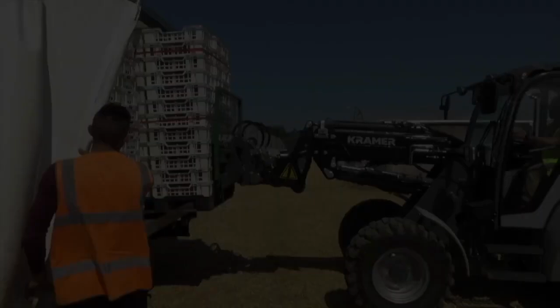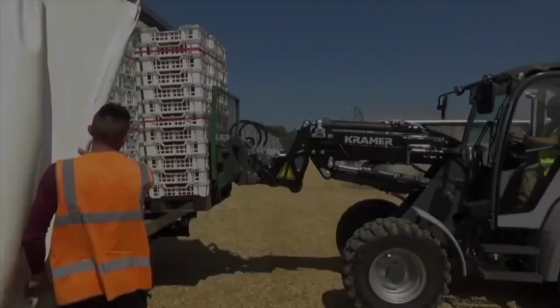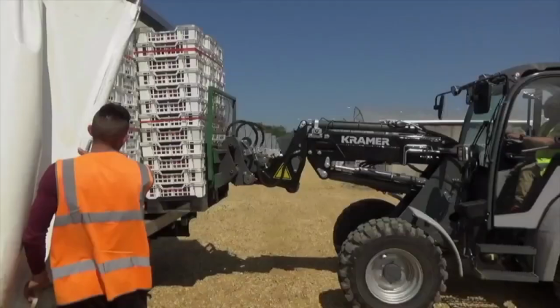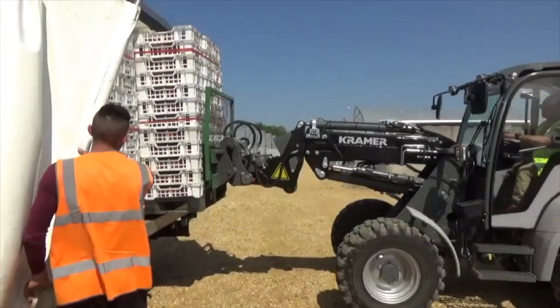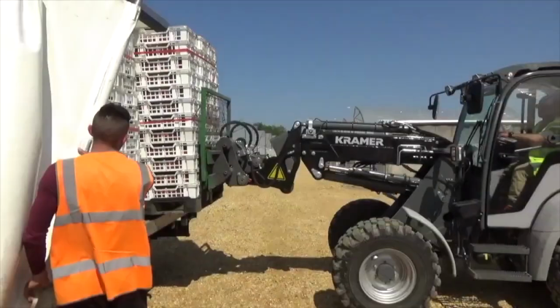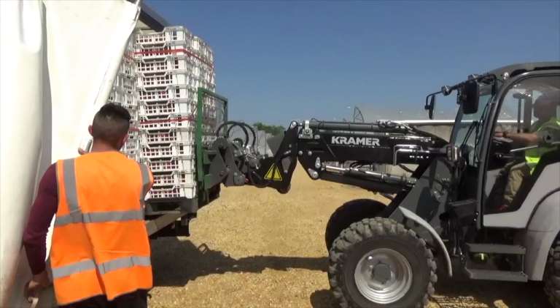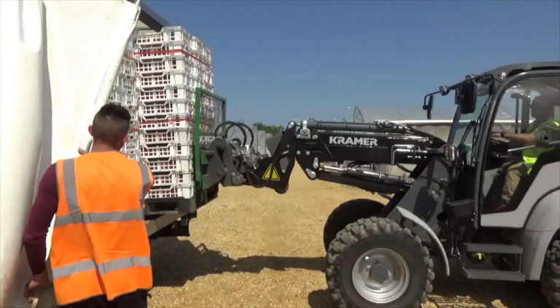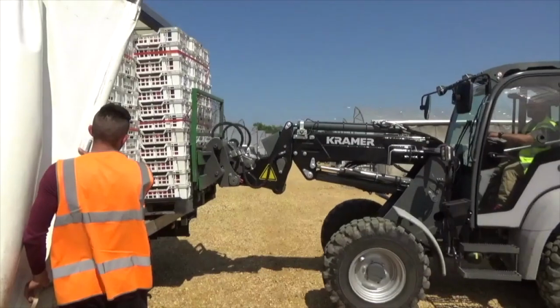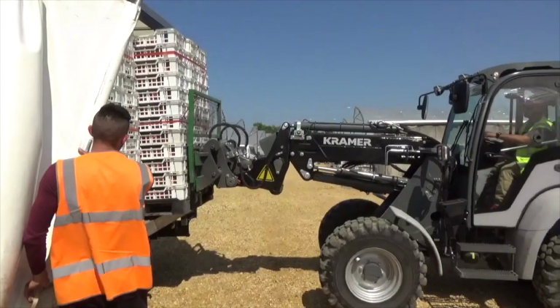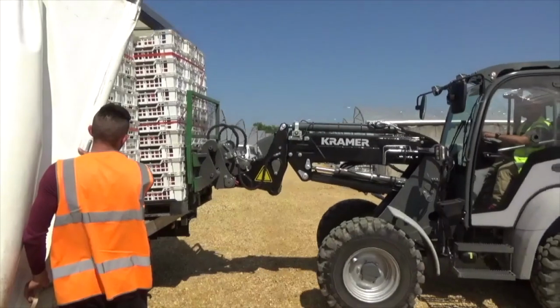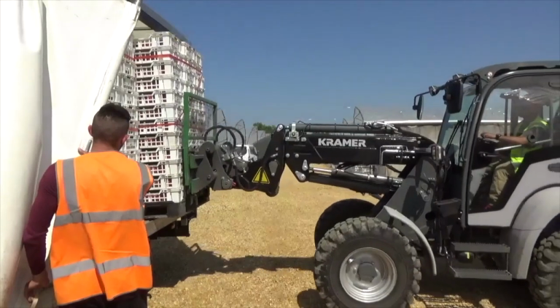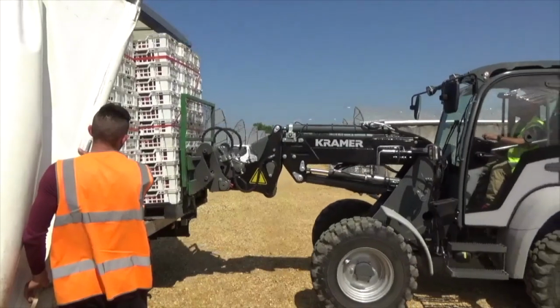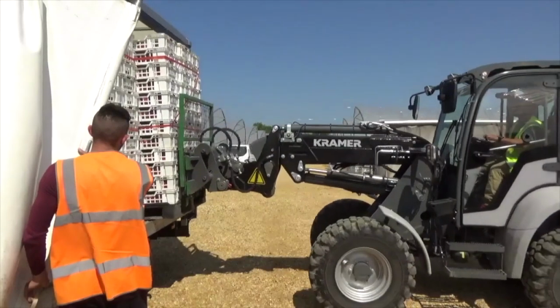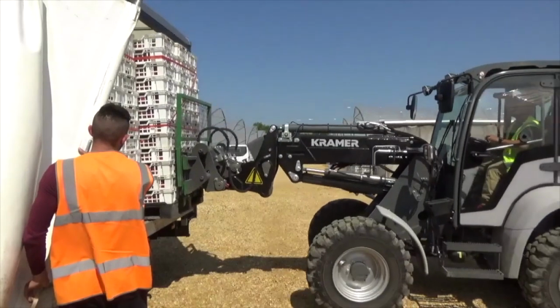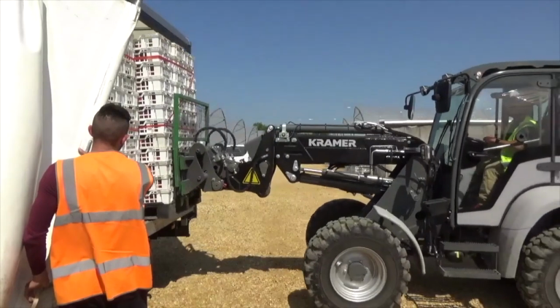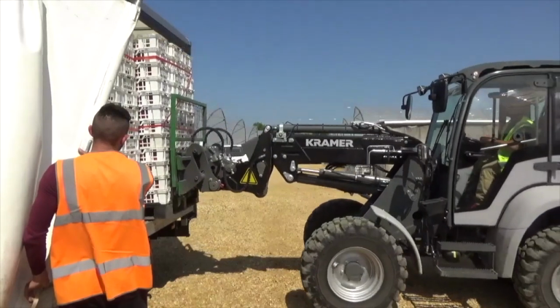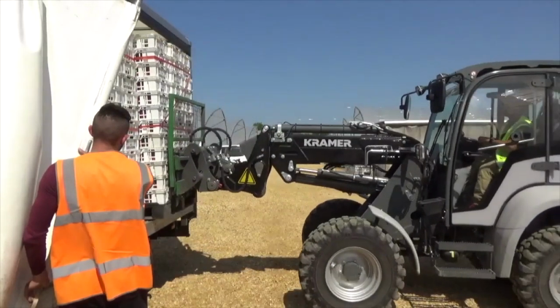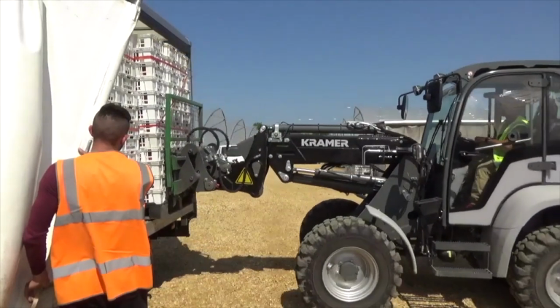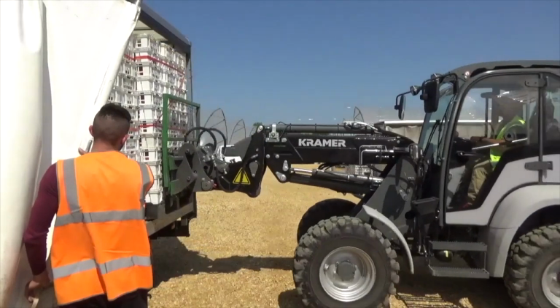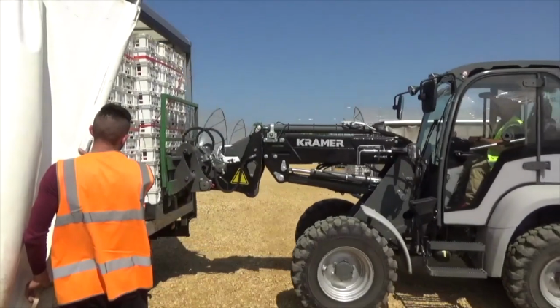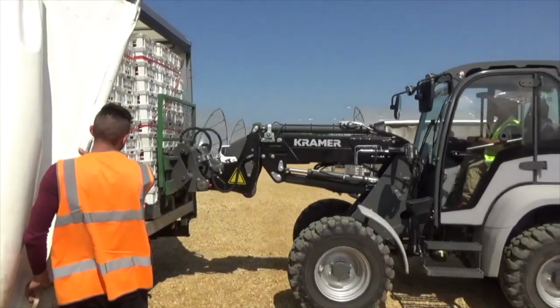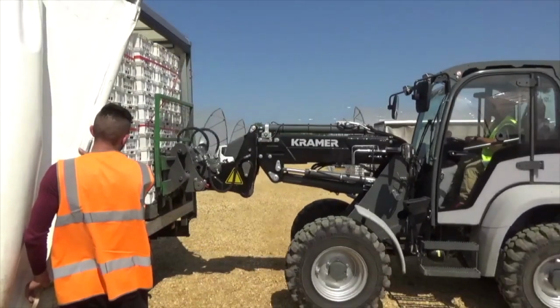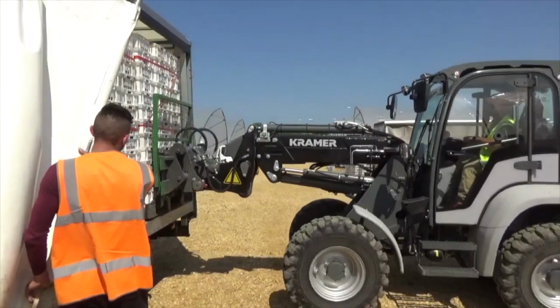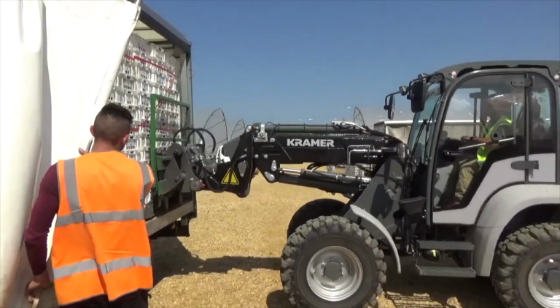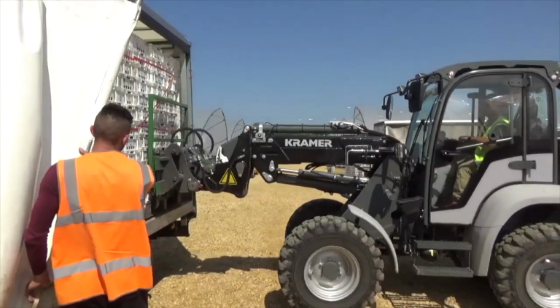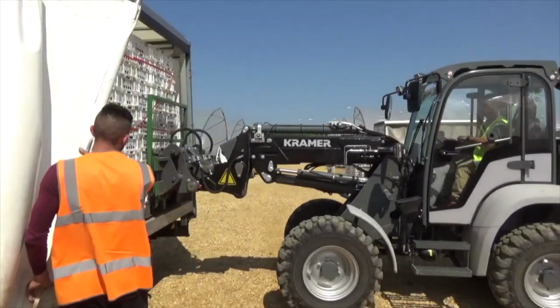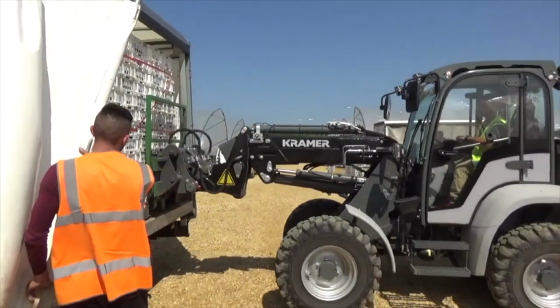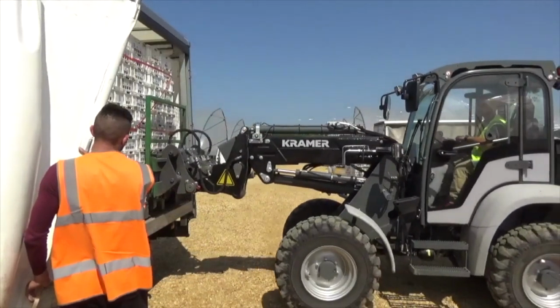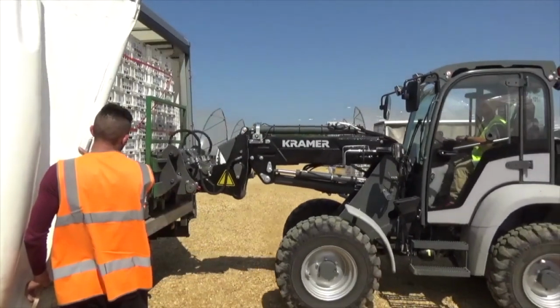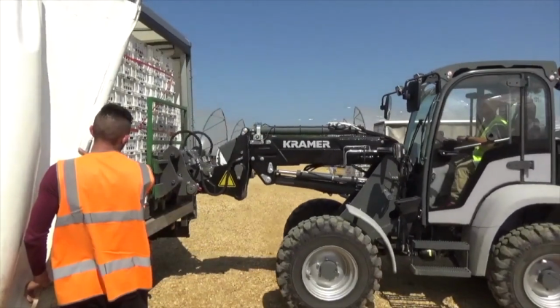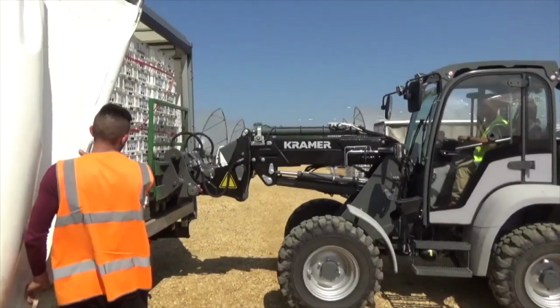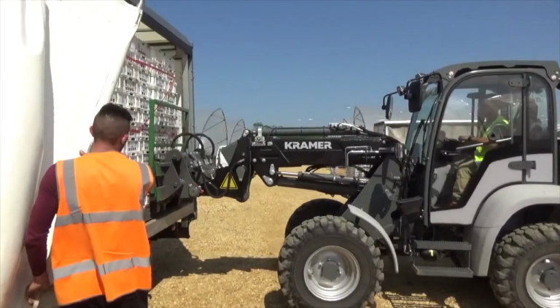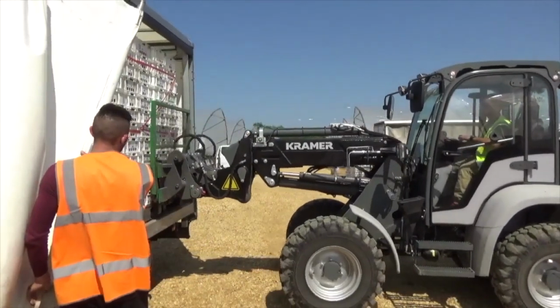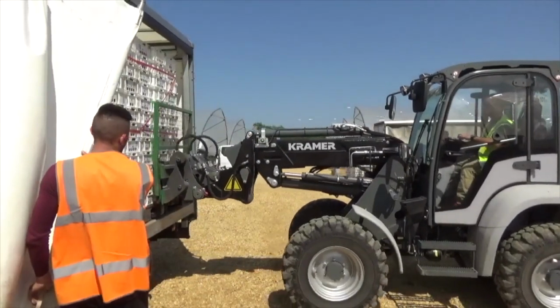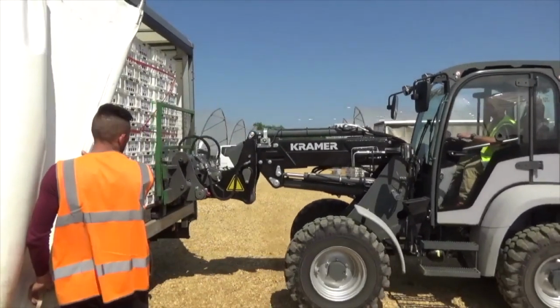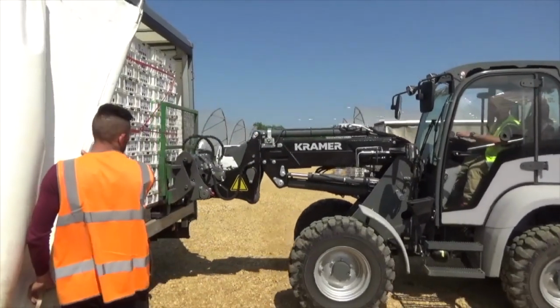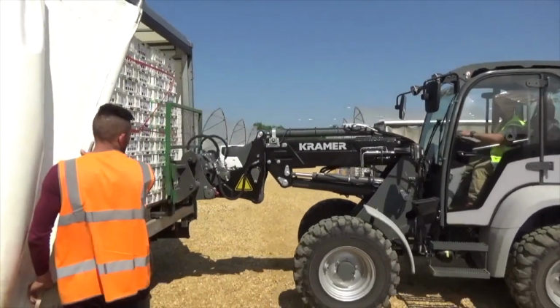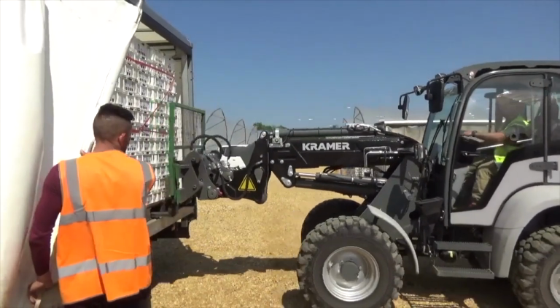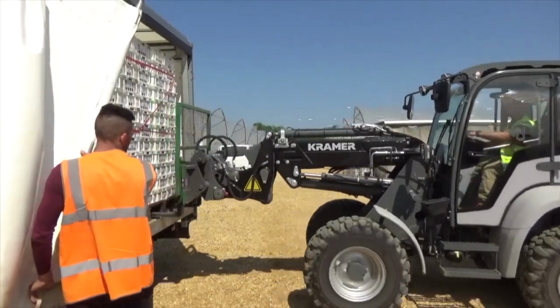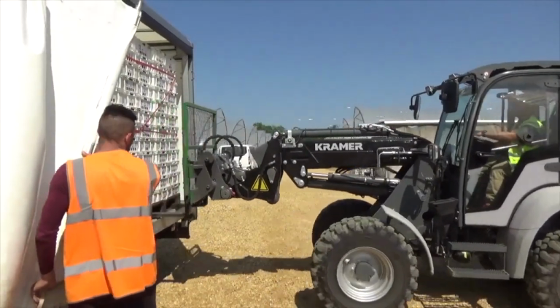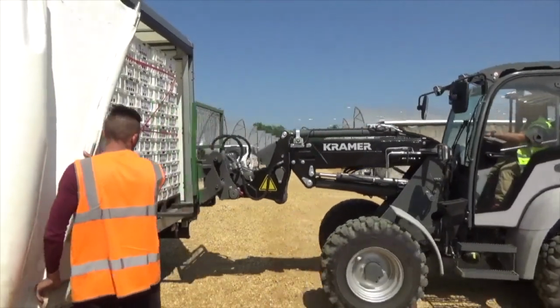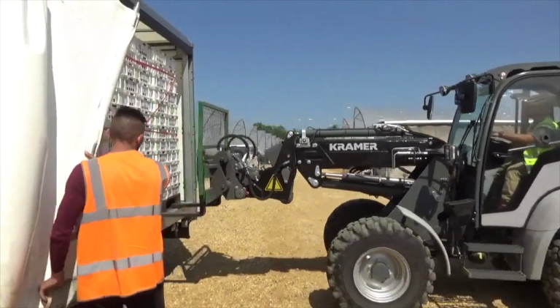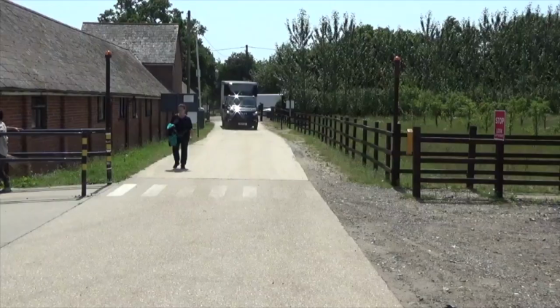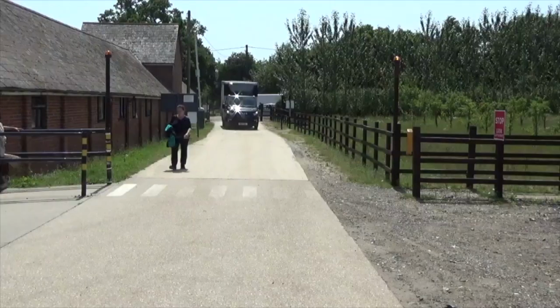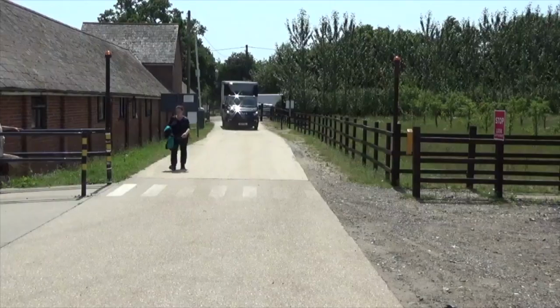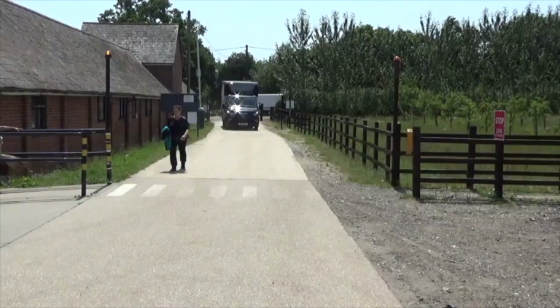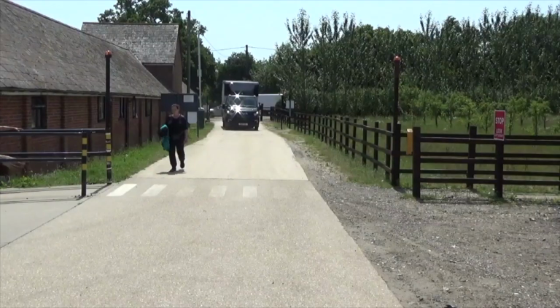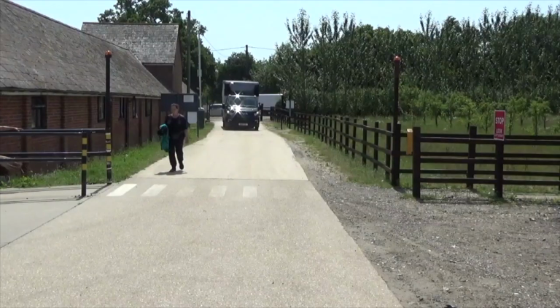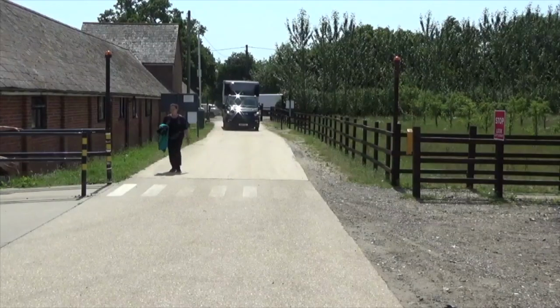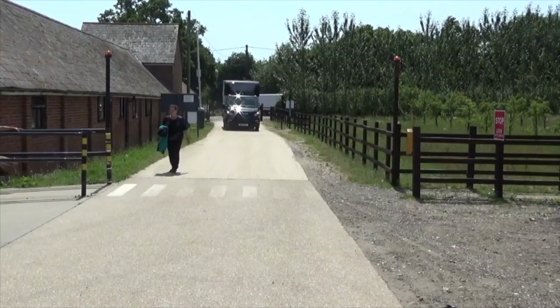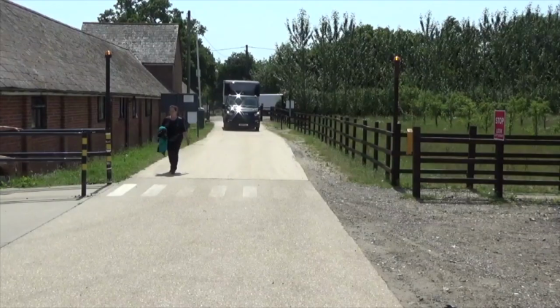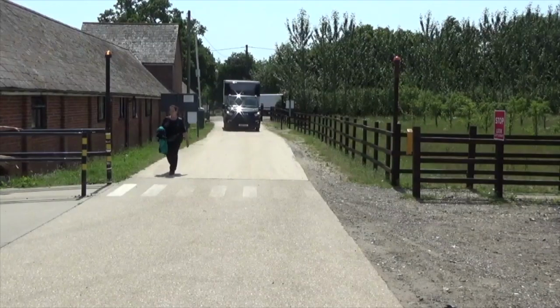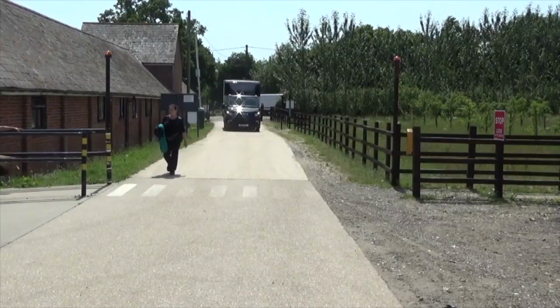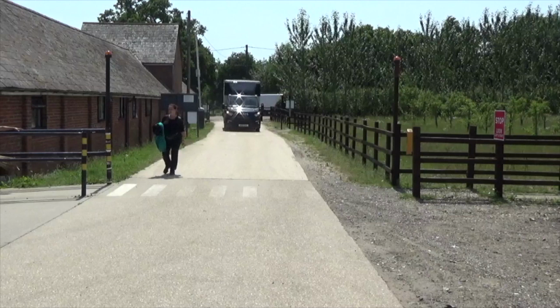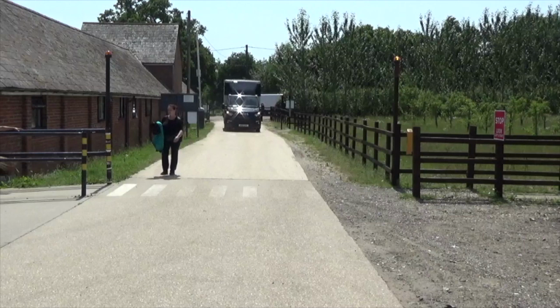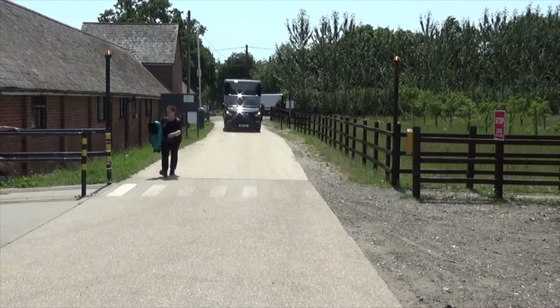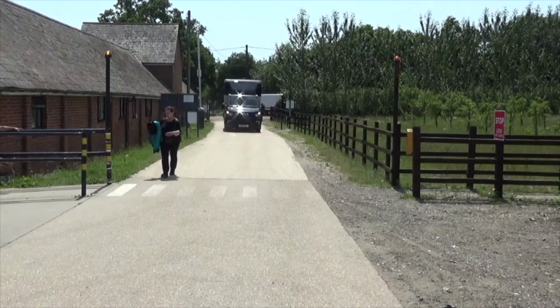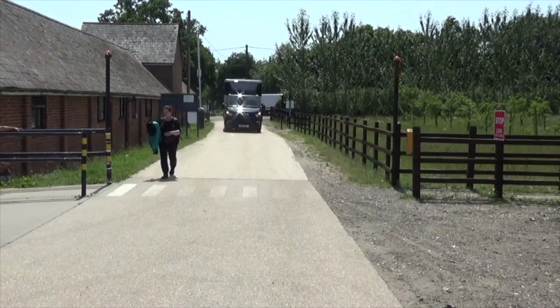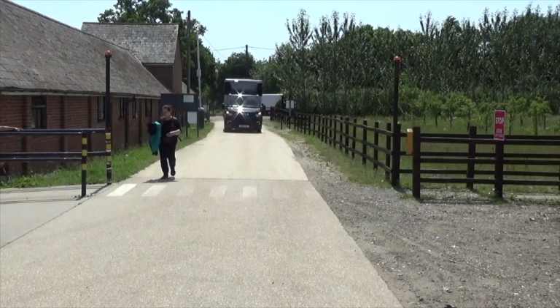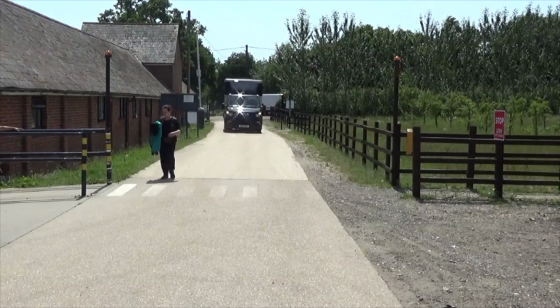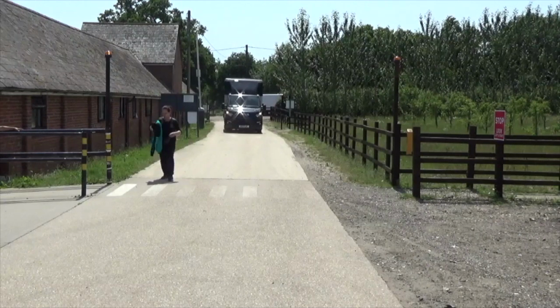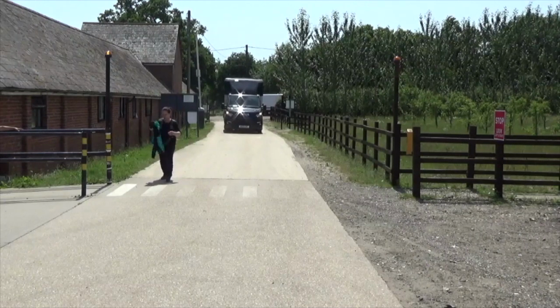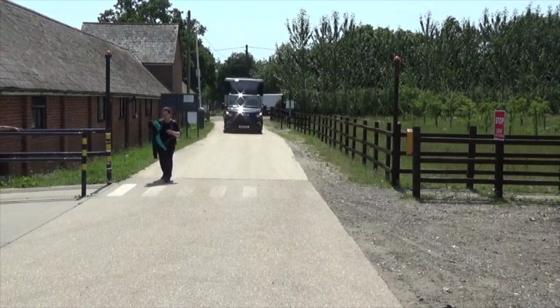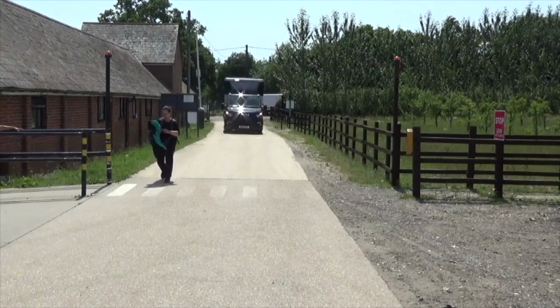With enough fruit to fill a panel van, the next step is to take the freshly picked strawberries to the pack house for the final phase of production.